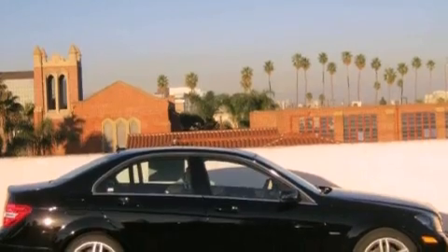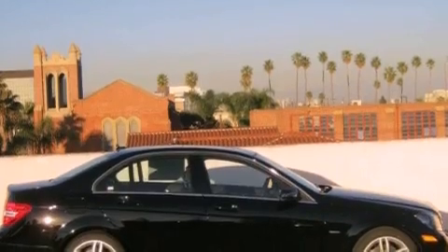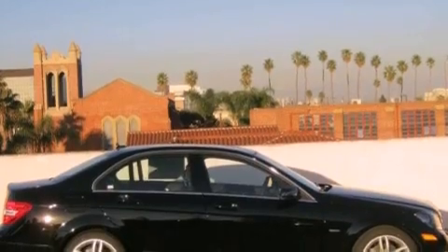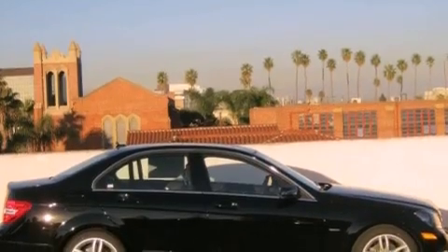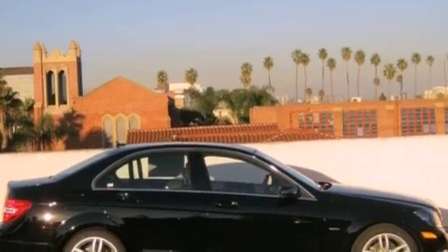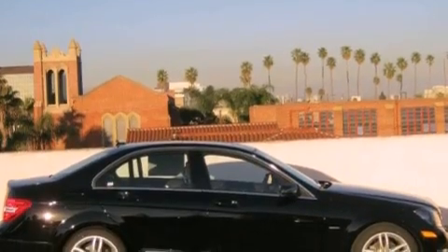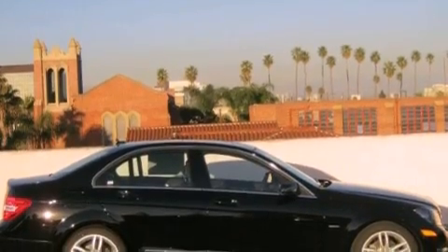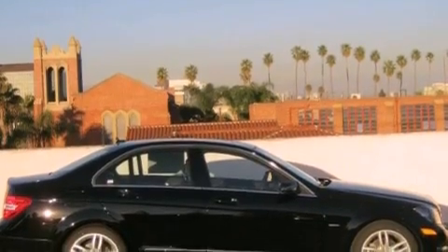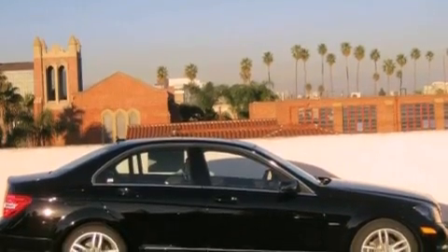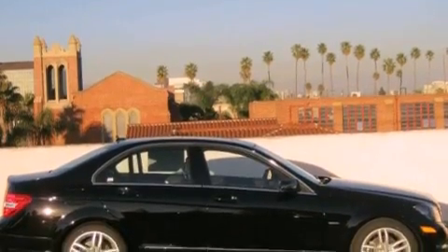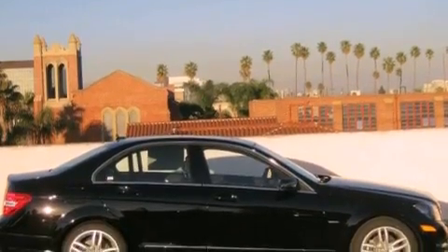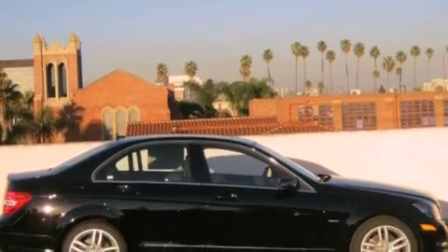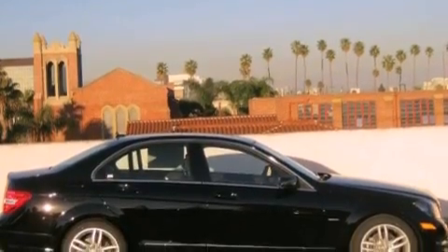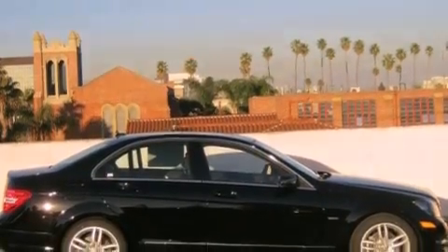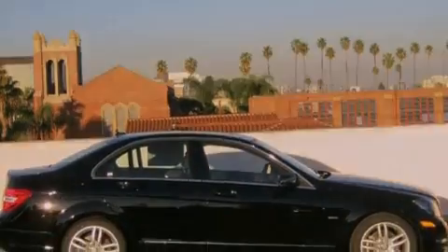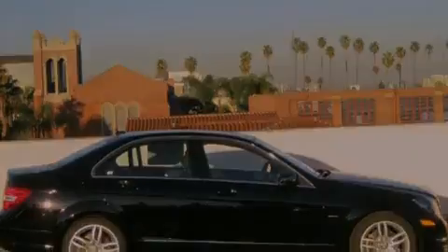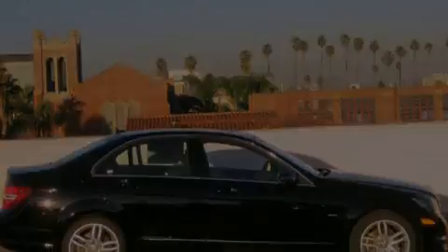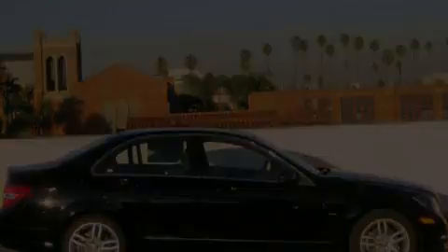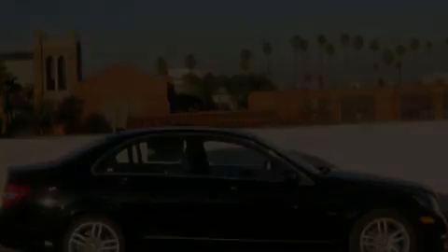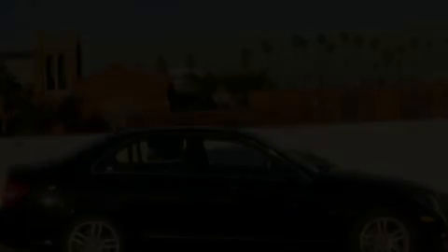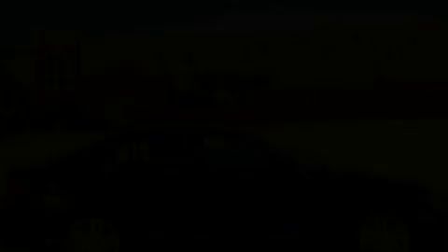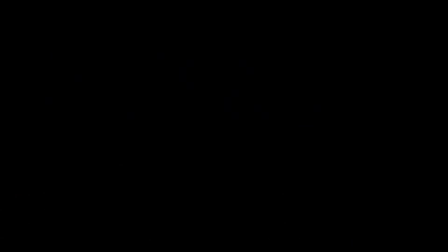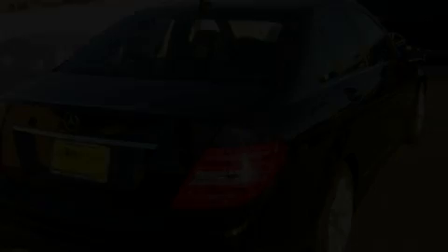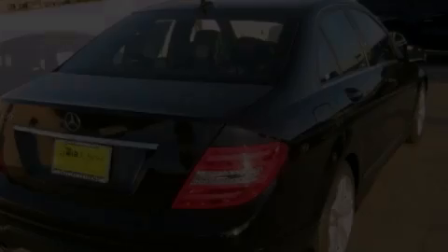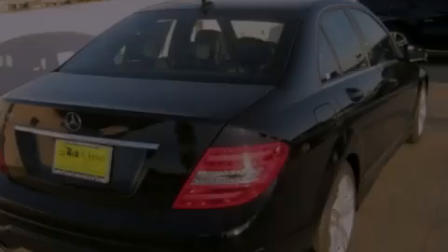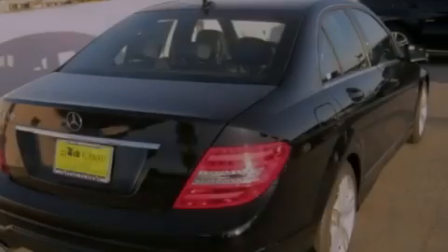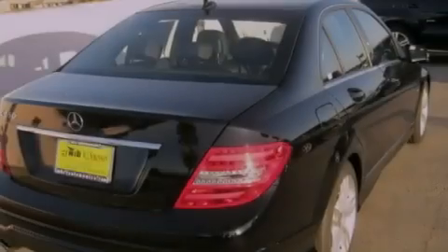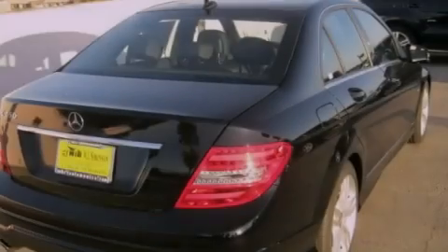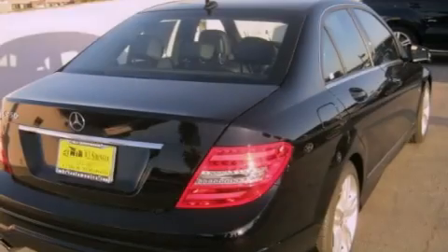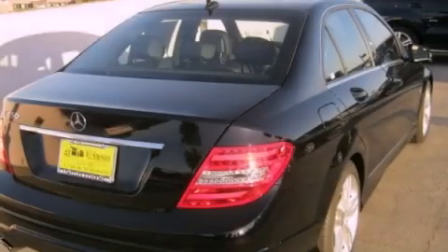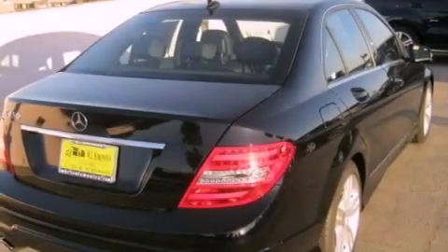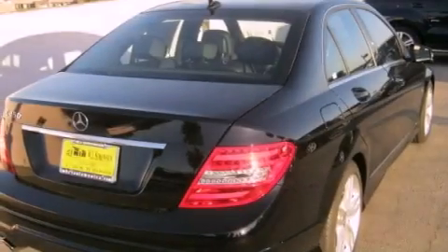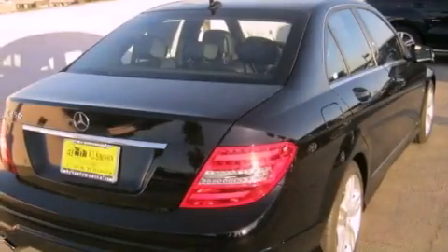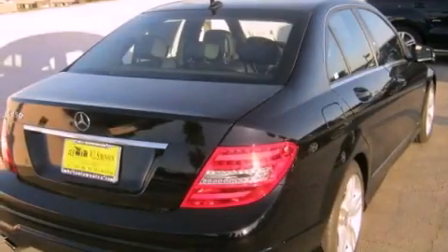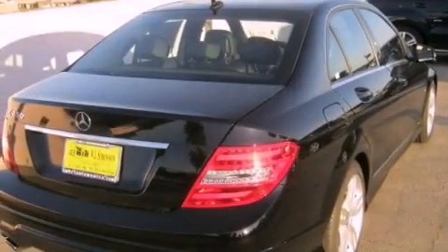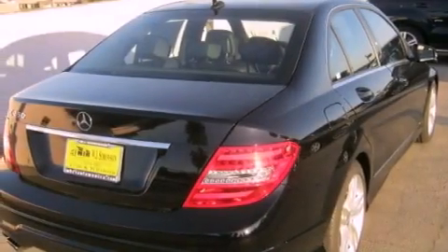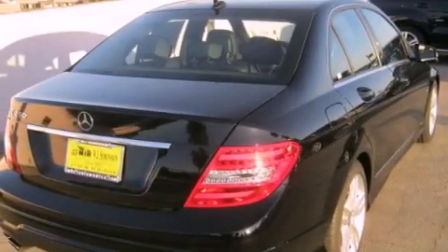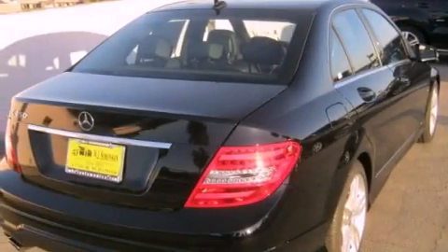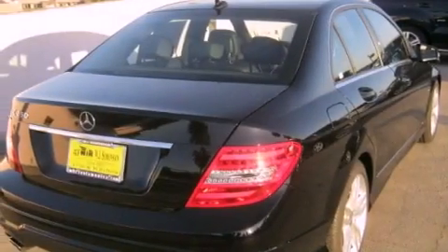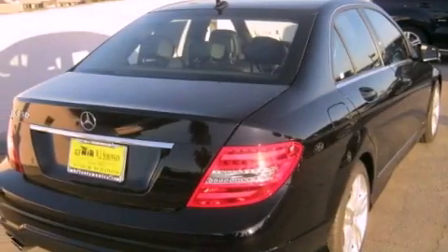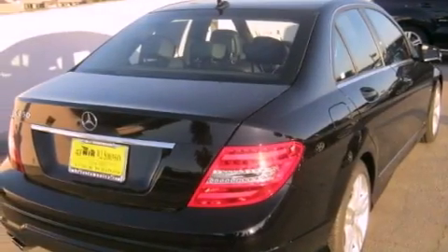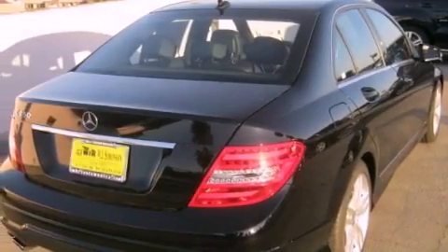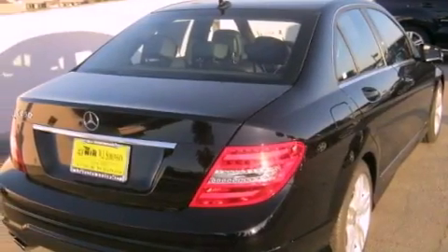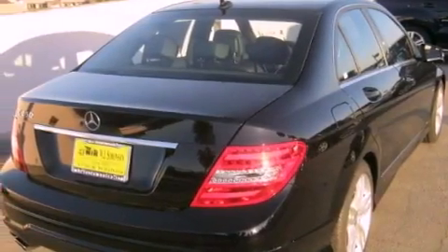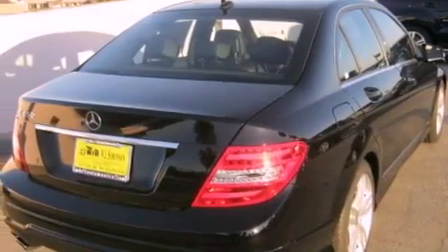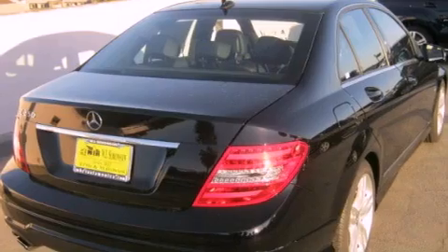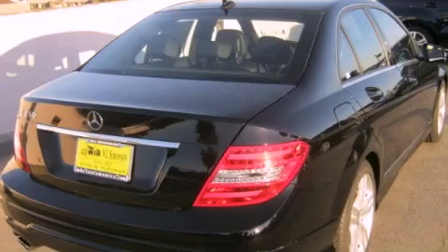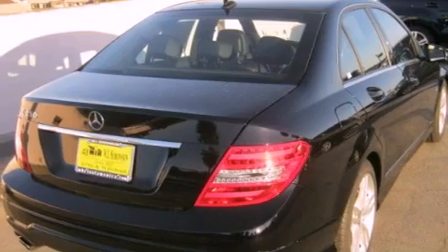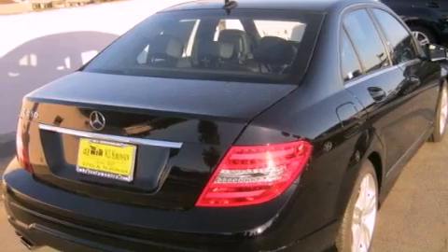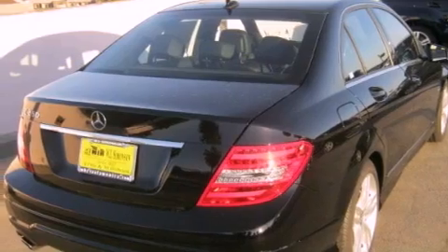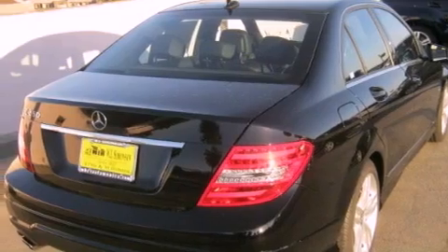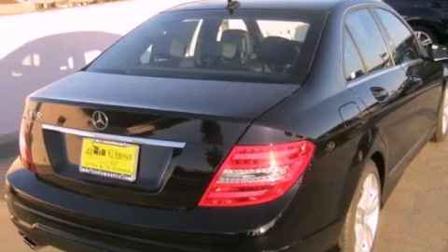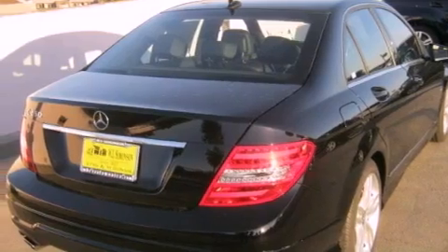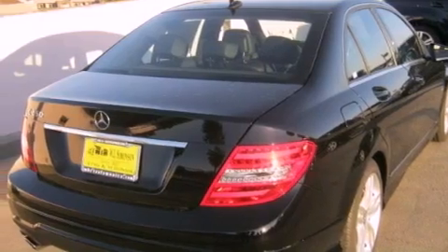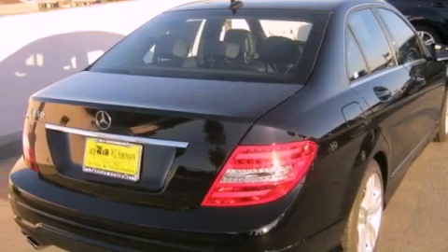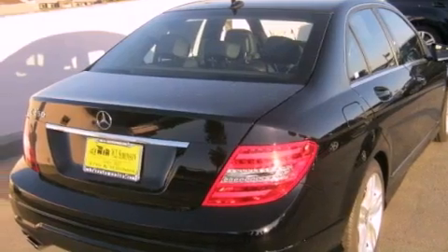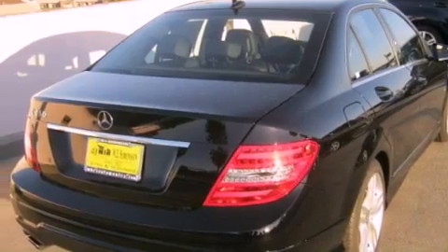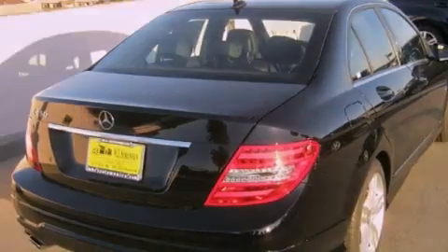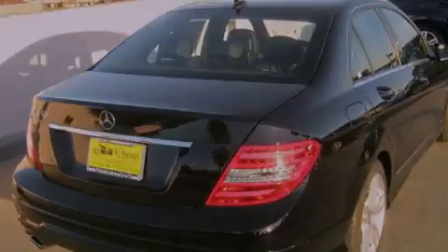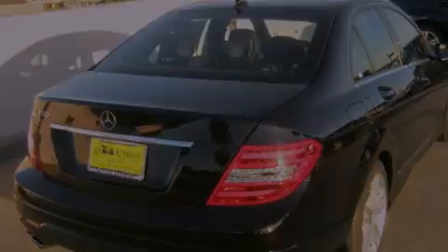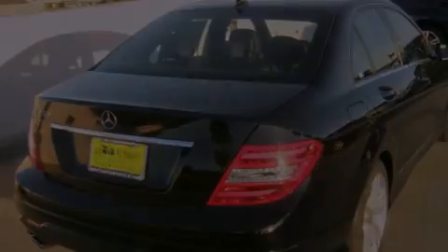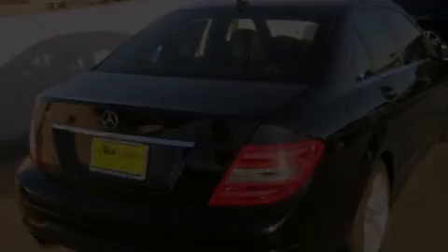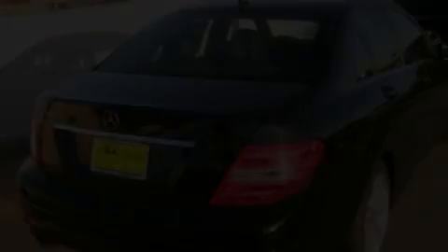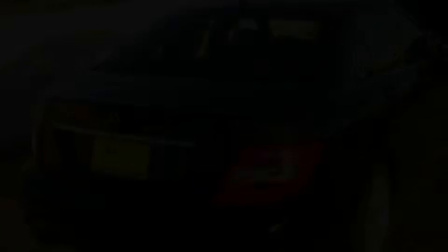Its top features and packages include the Premium One Package, a power moonroof, heated front seats, and satellite radio.